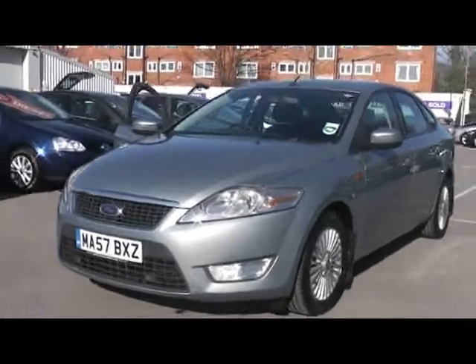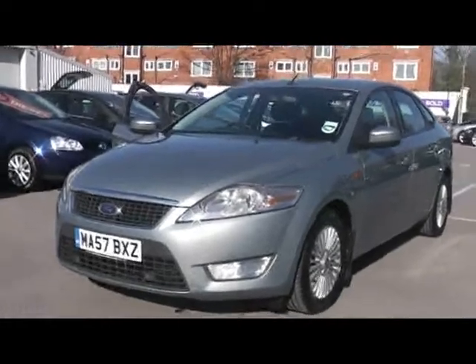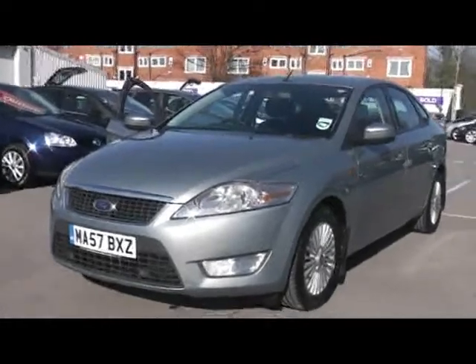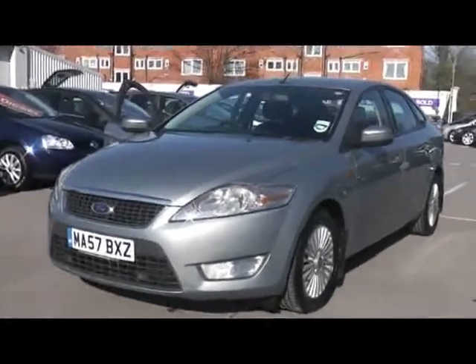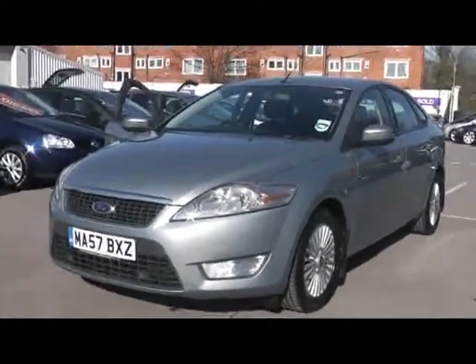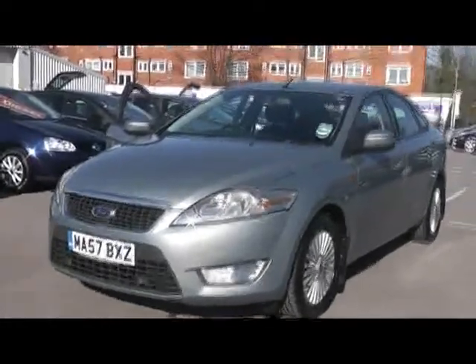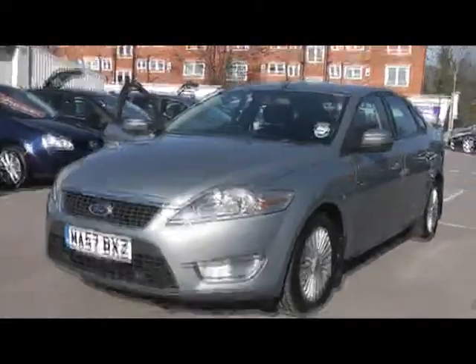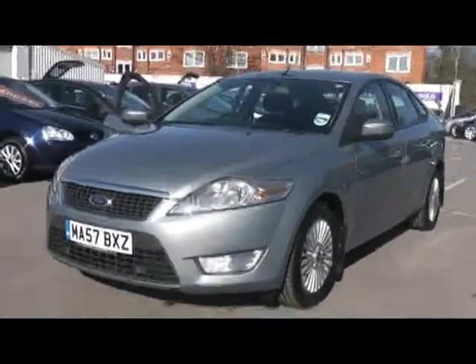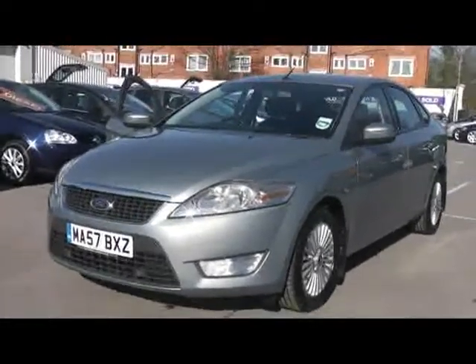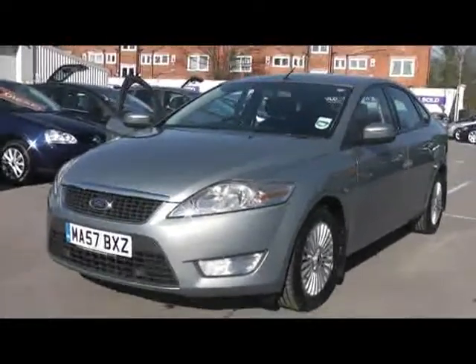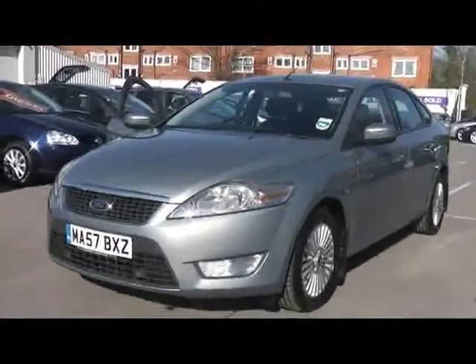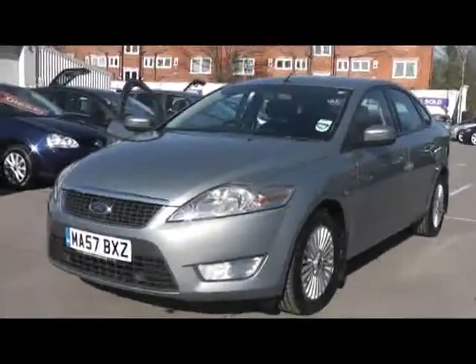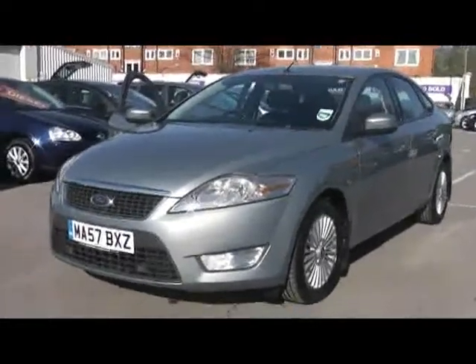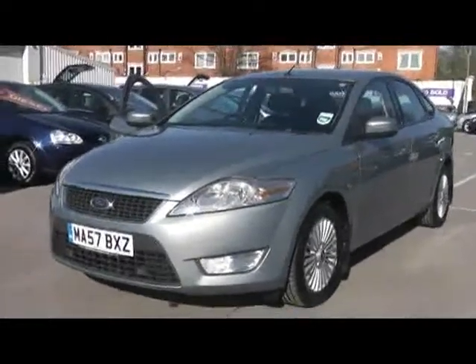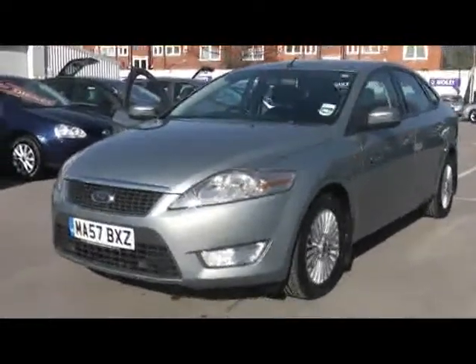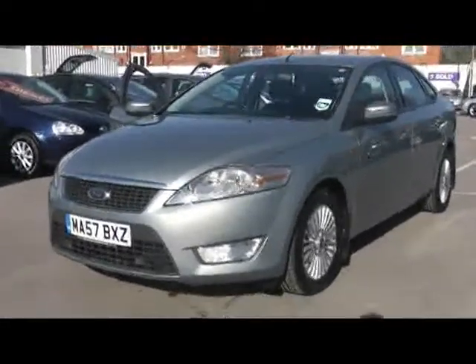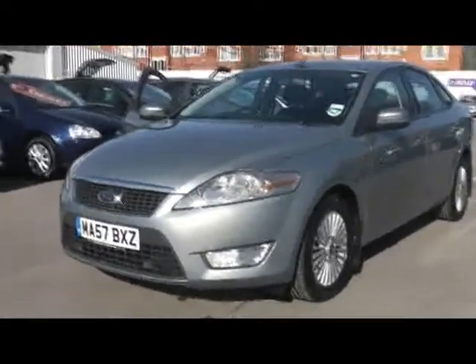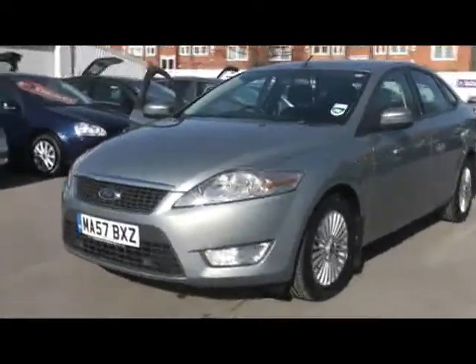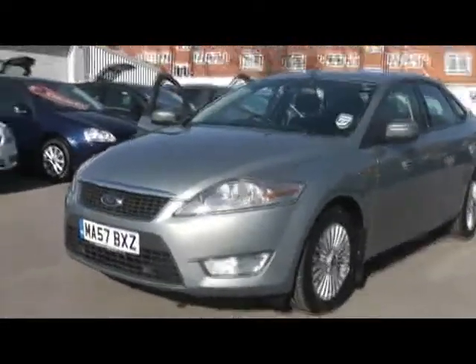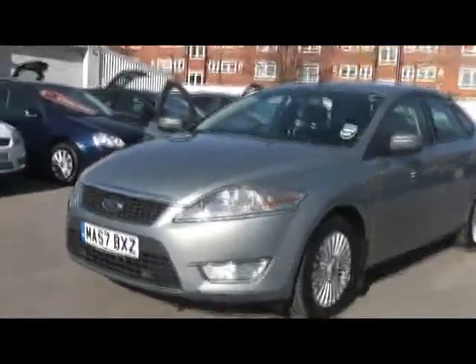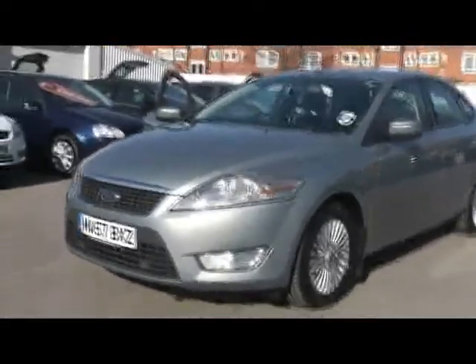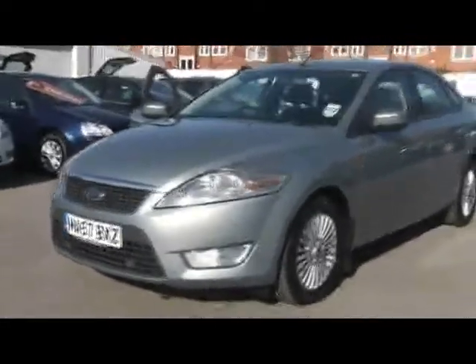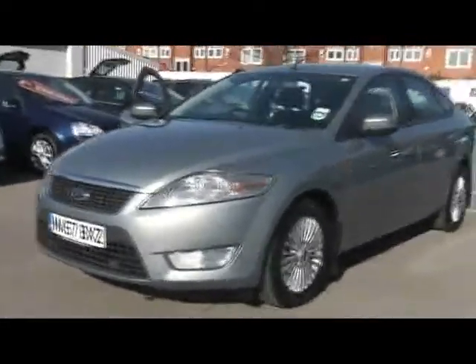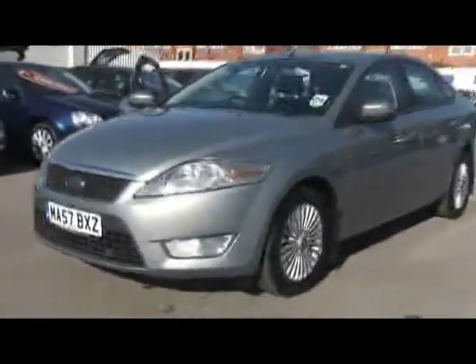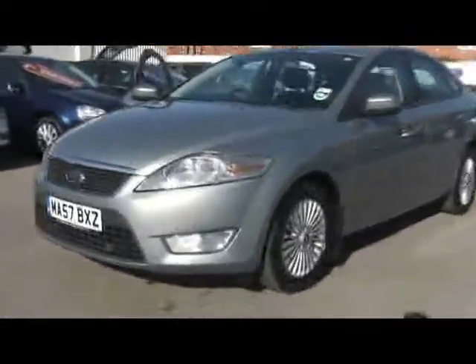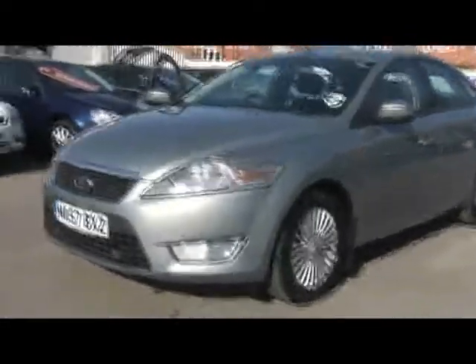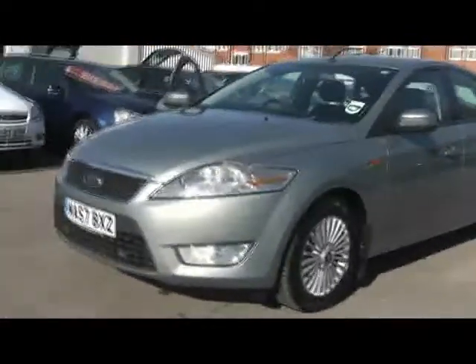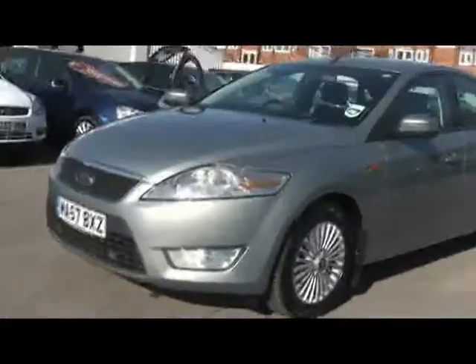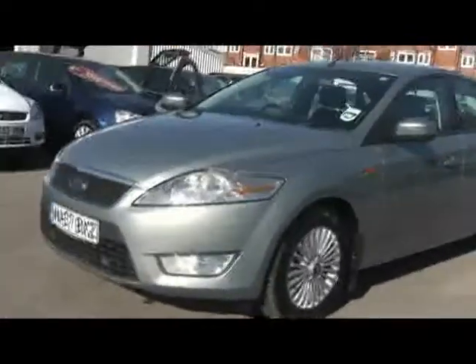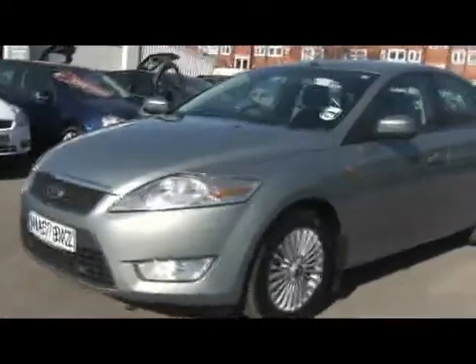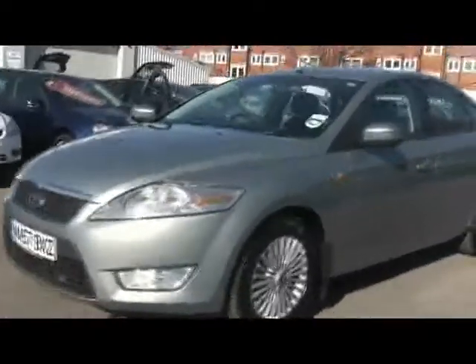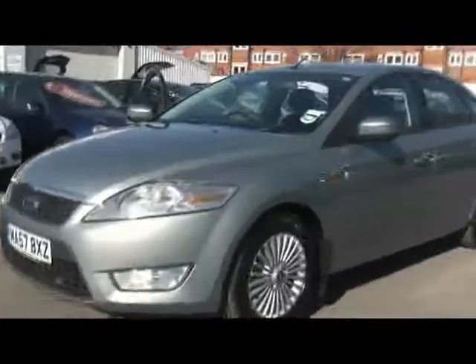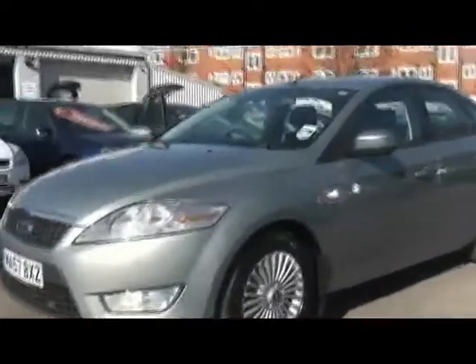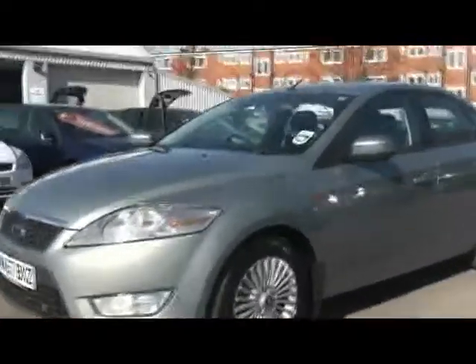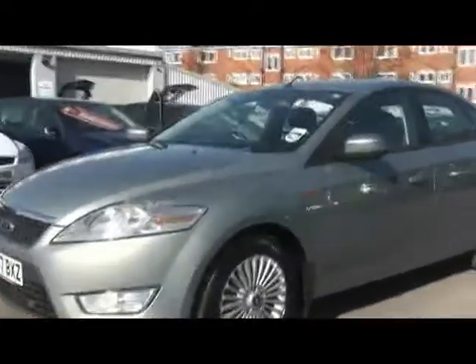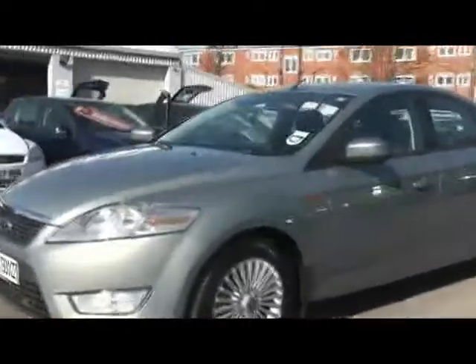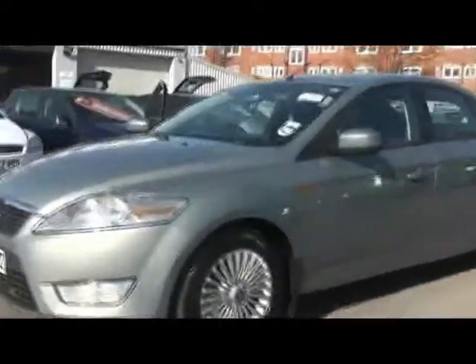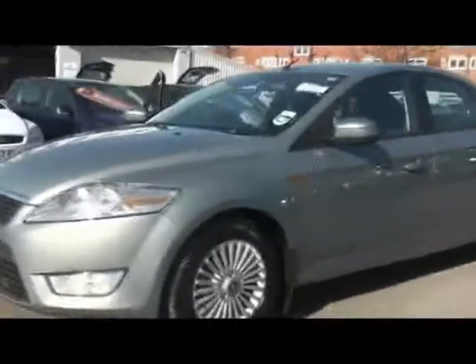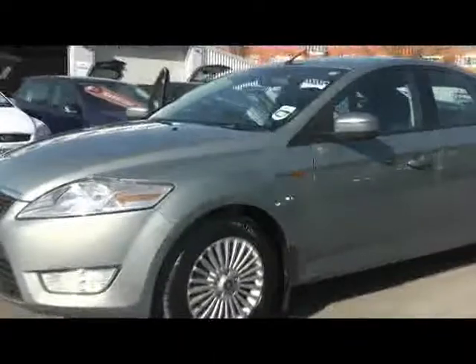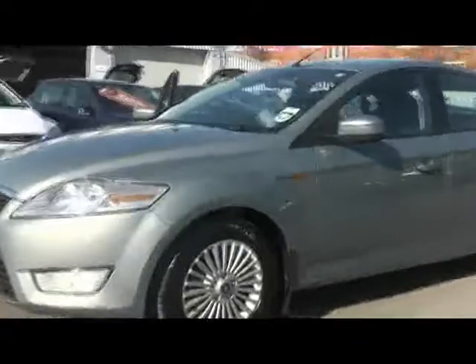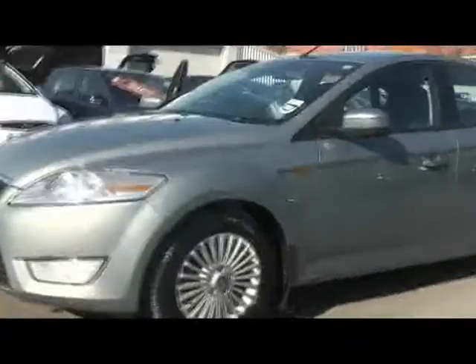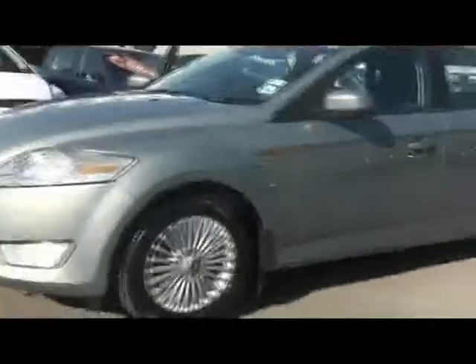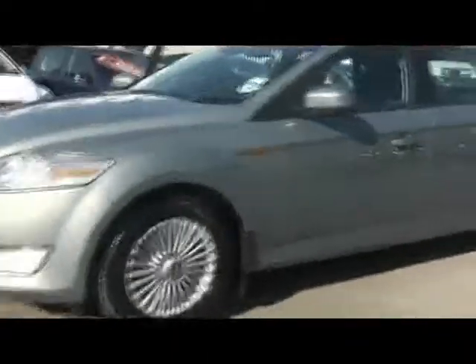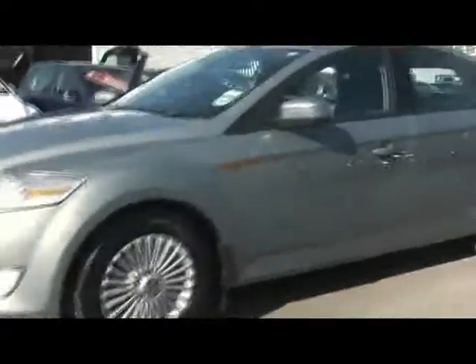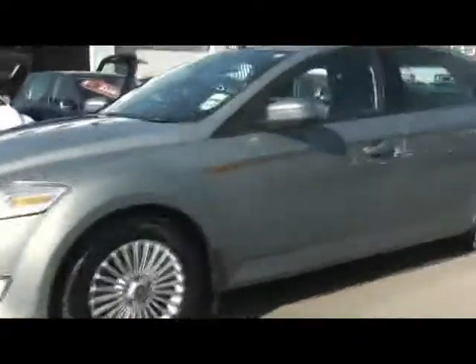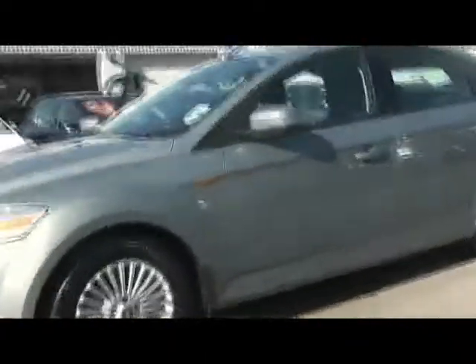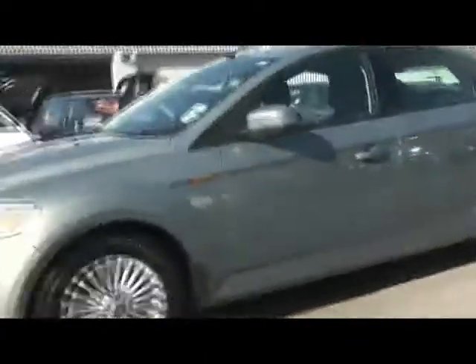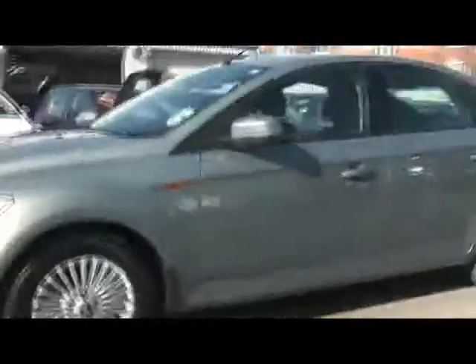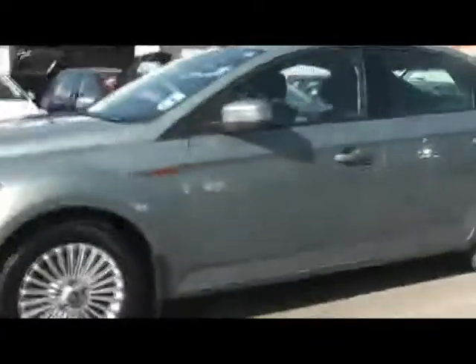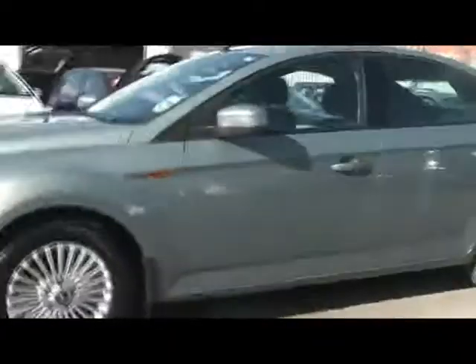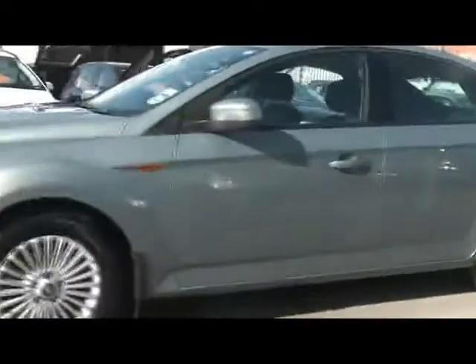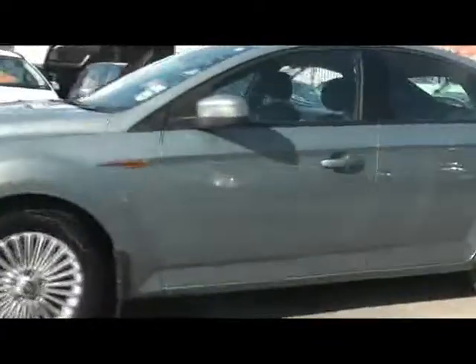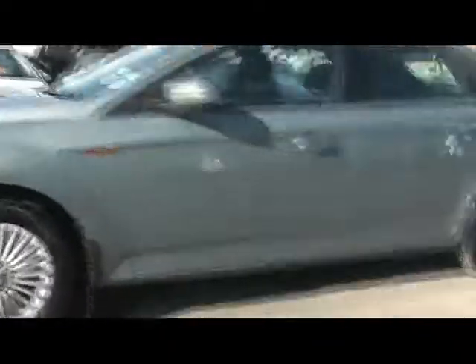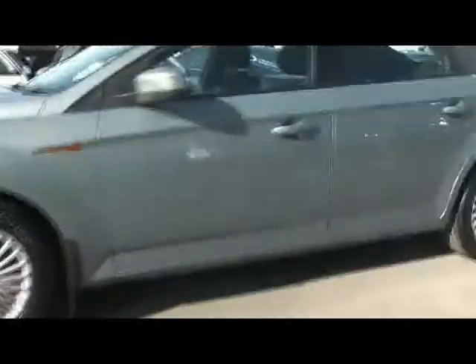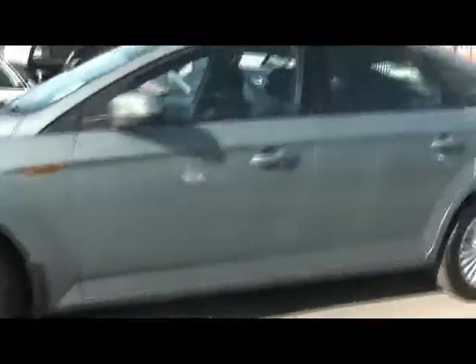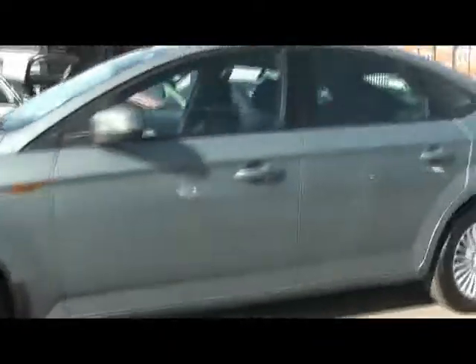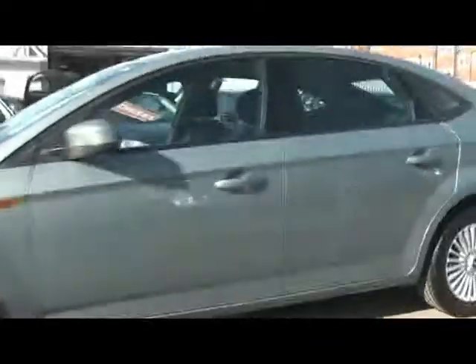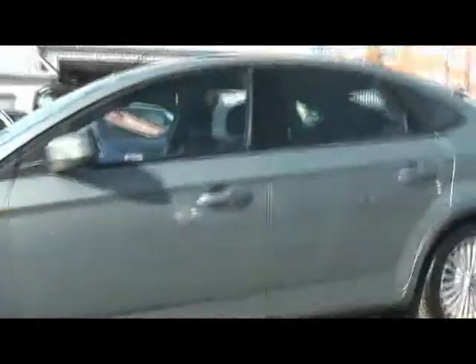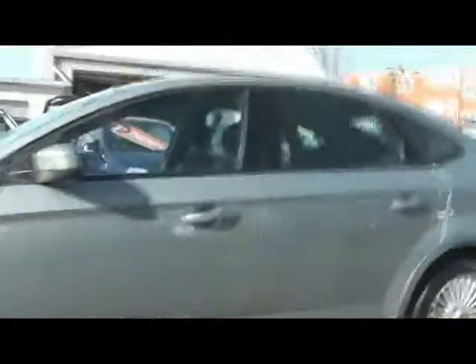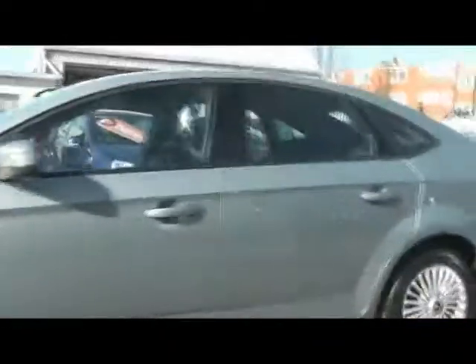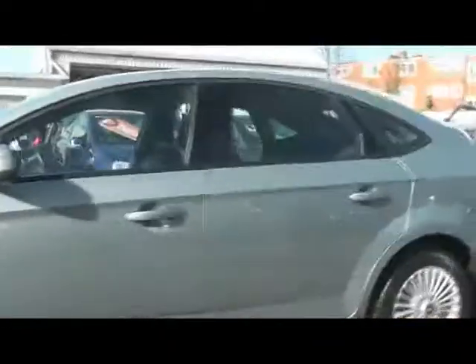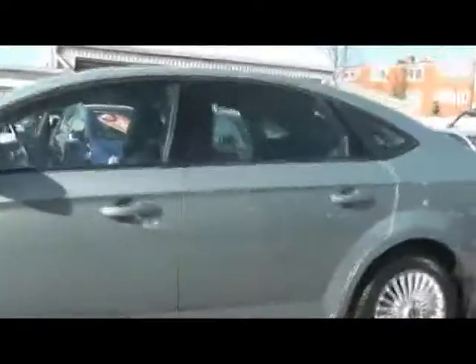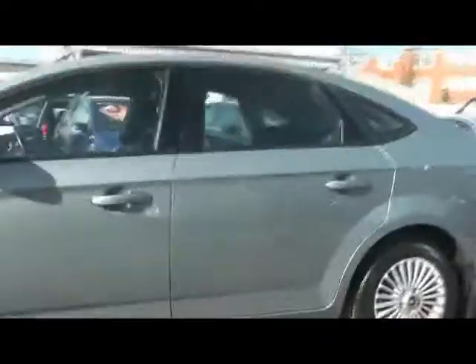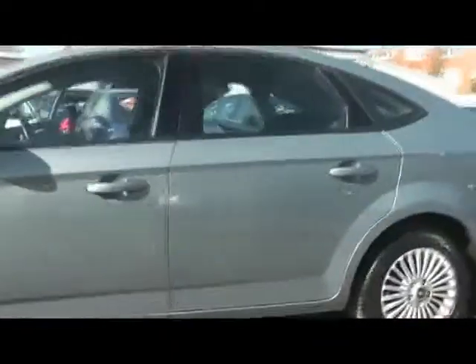Welcome to Imperial Cars. We have a 57 Ford Bondado ZTEC. Take a quick tour around the car.